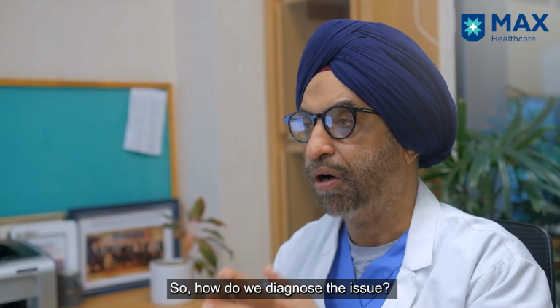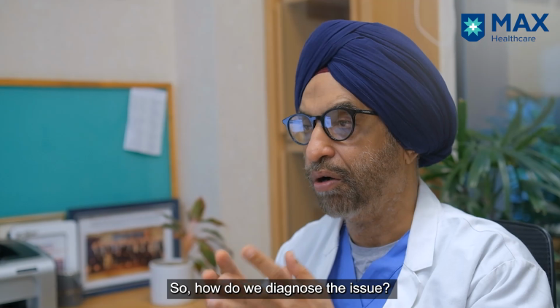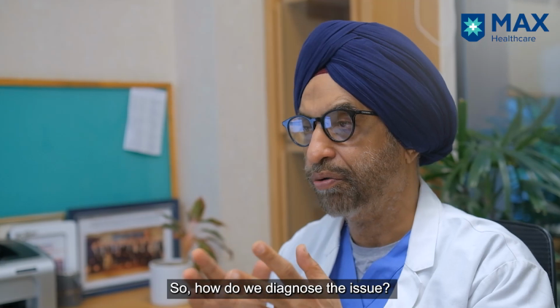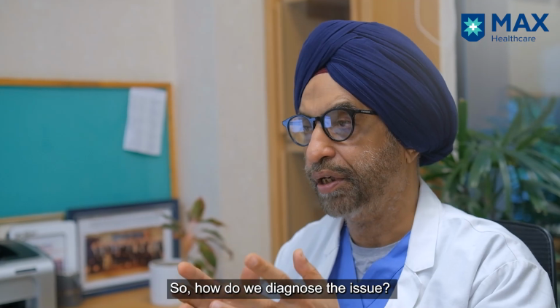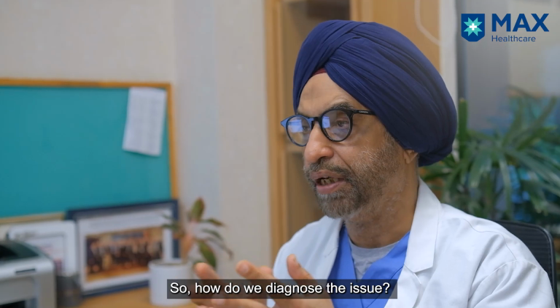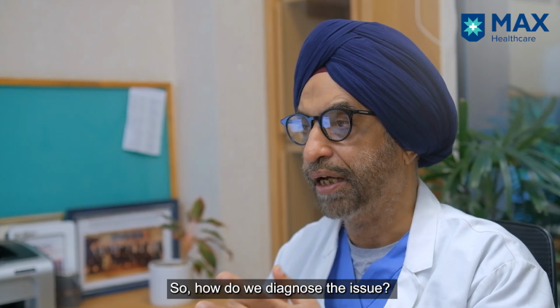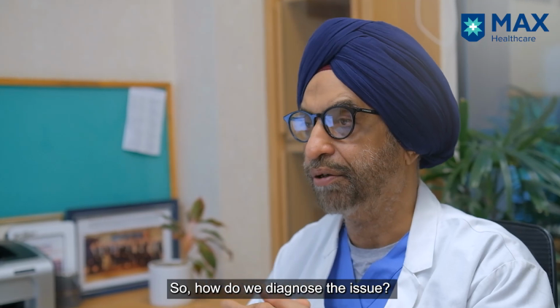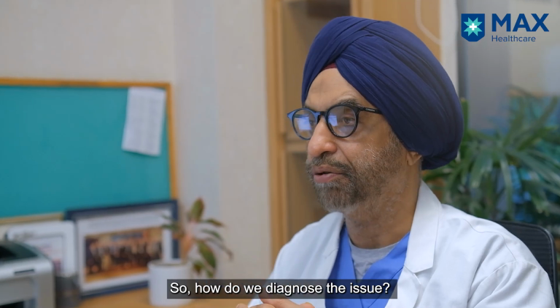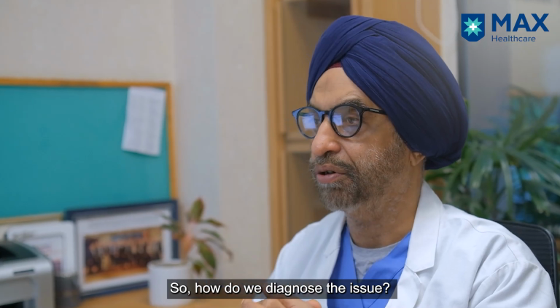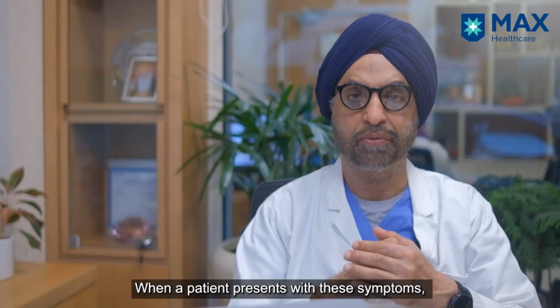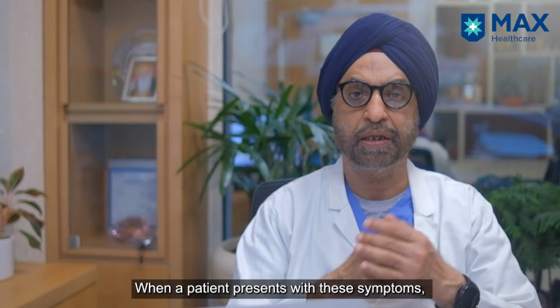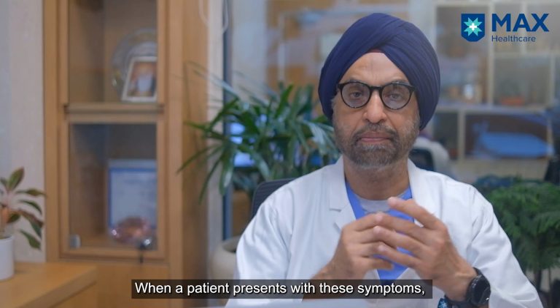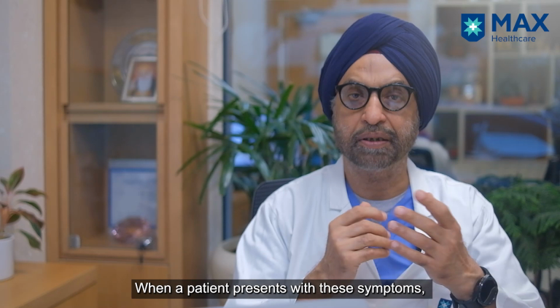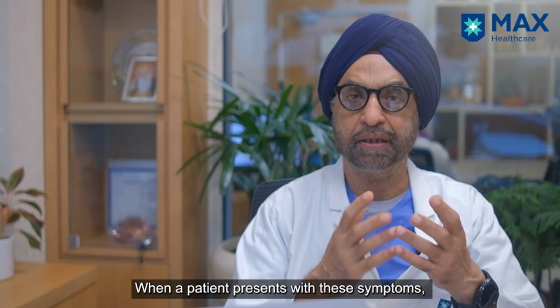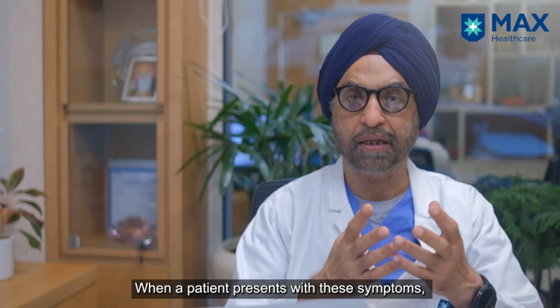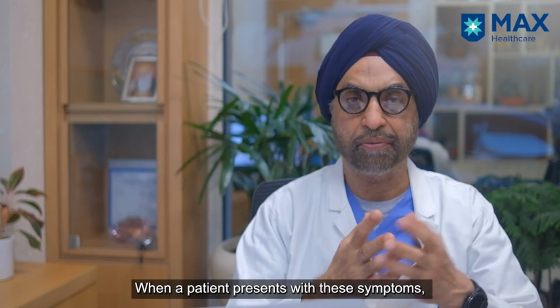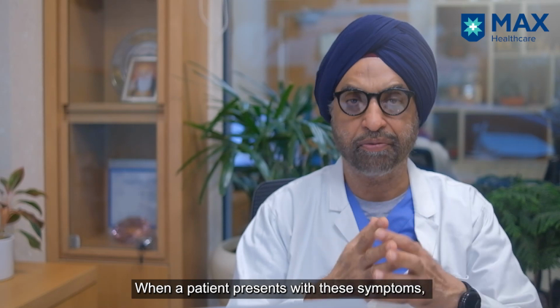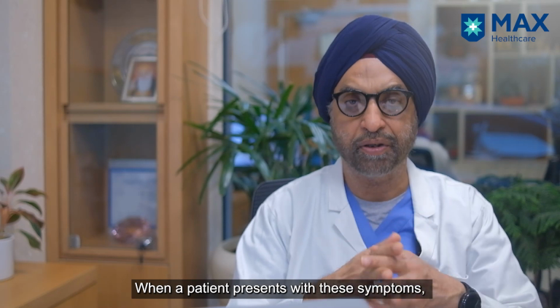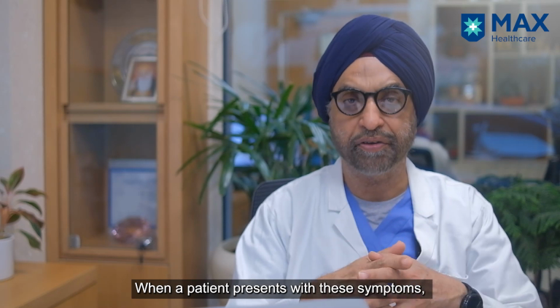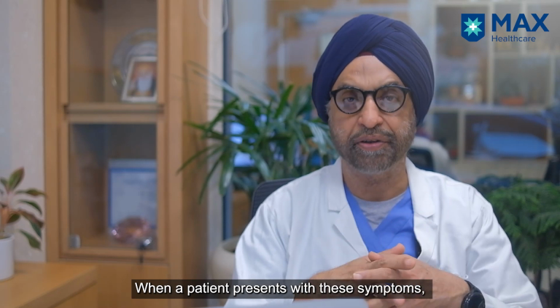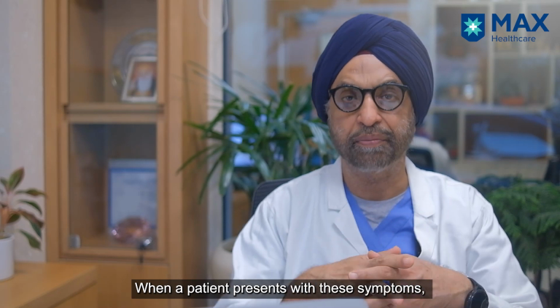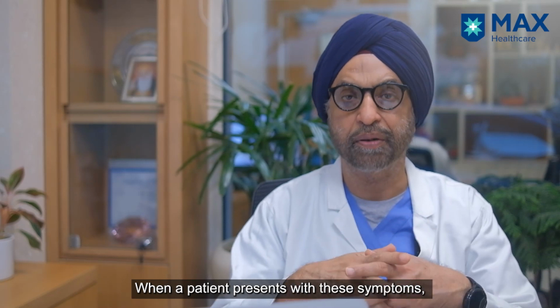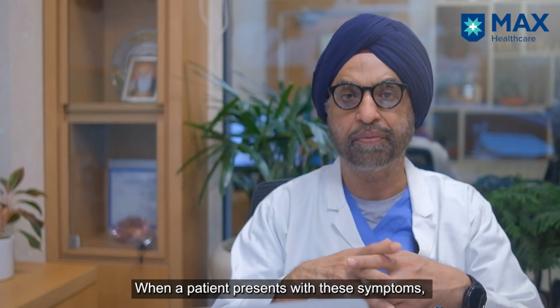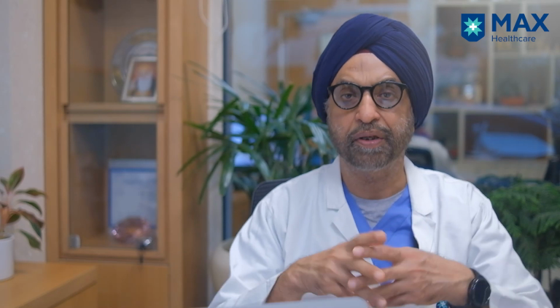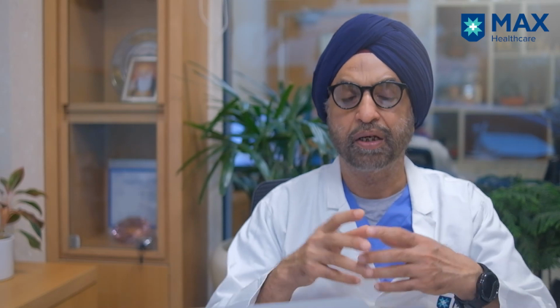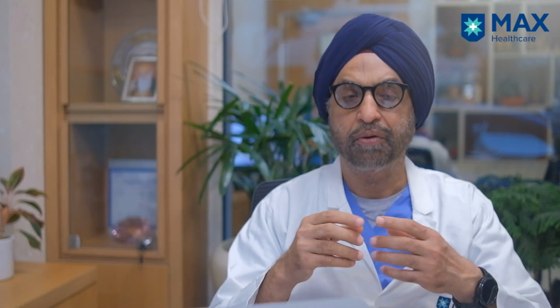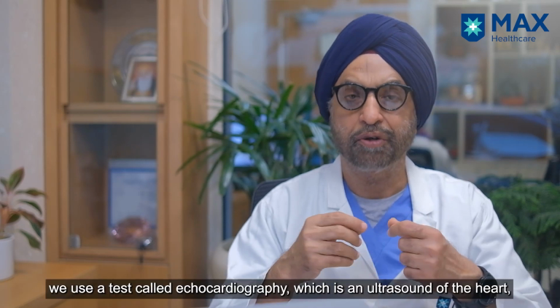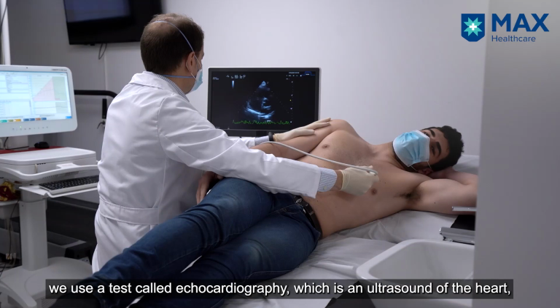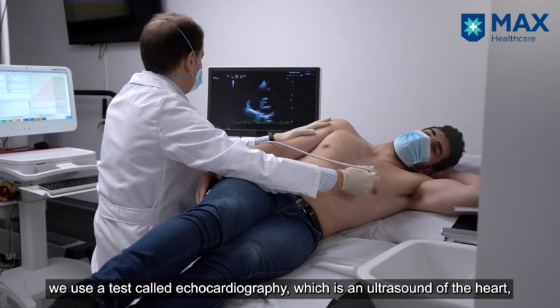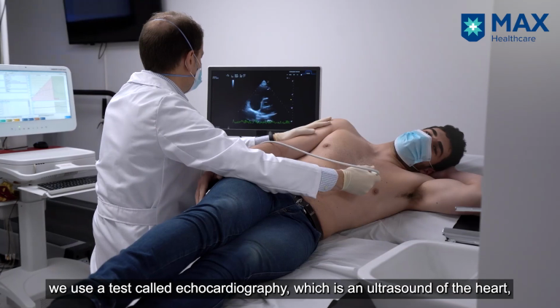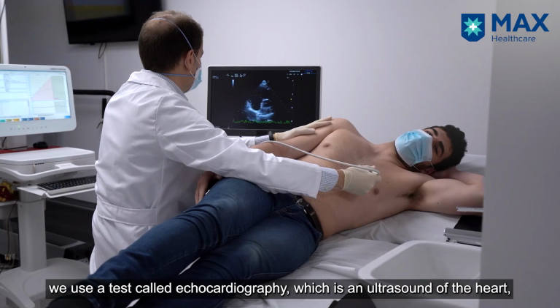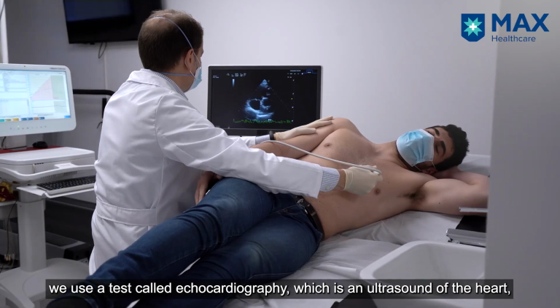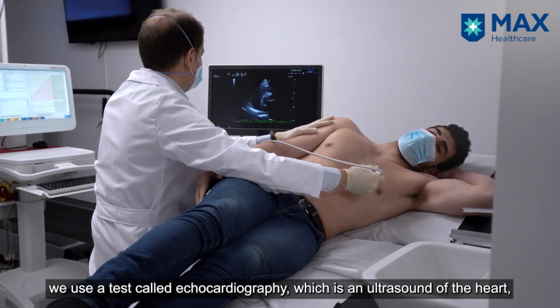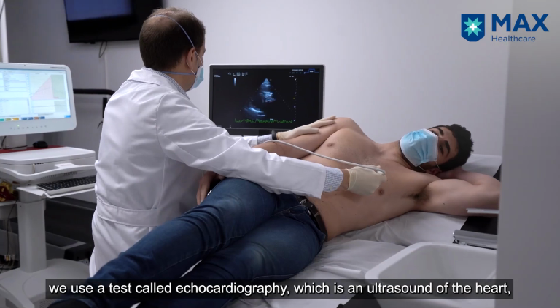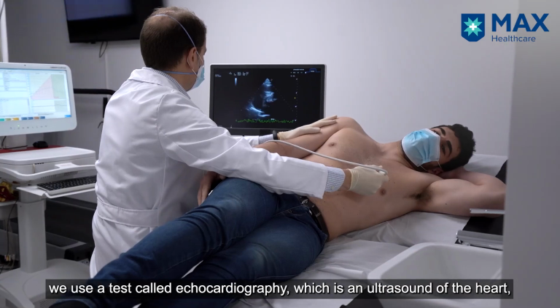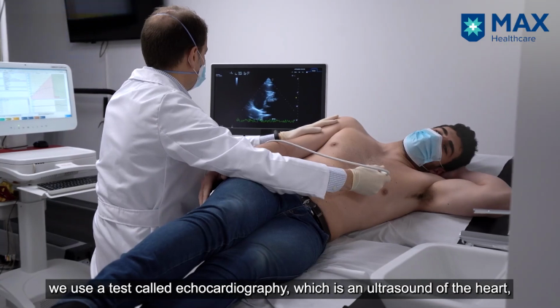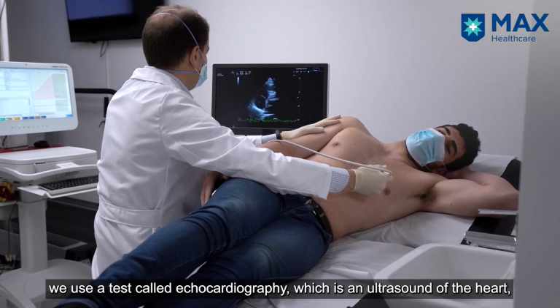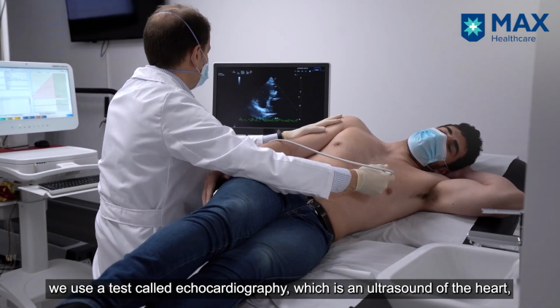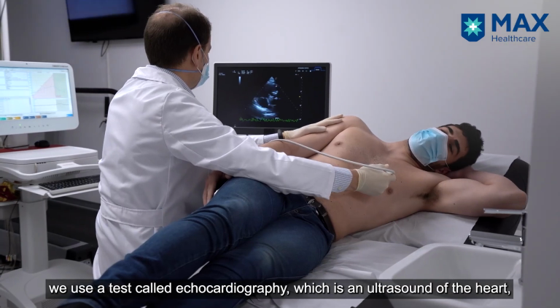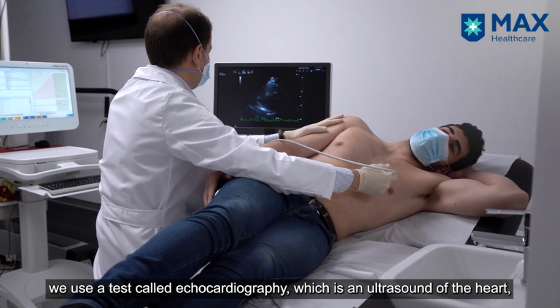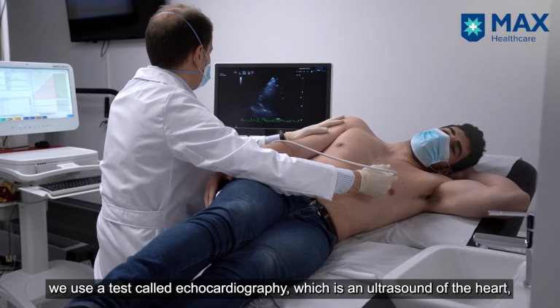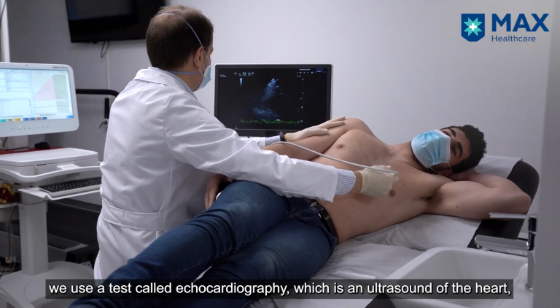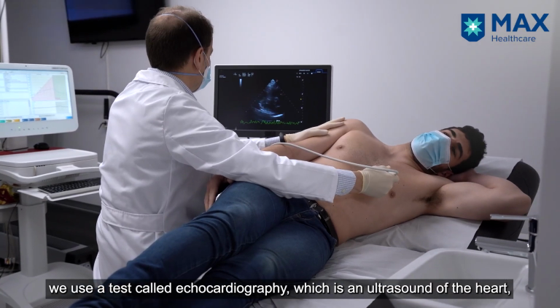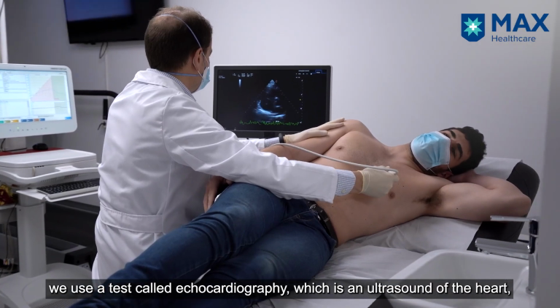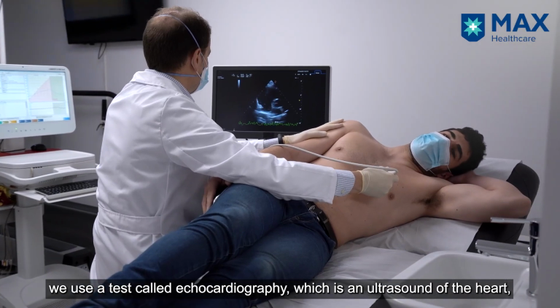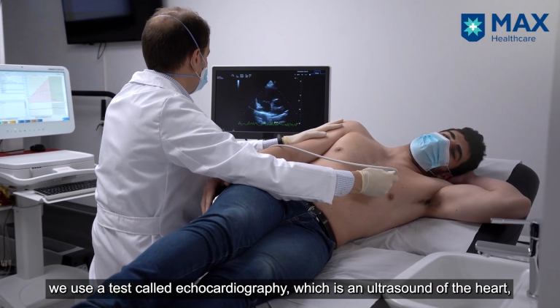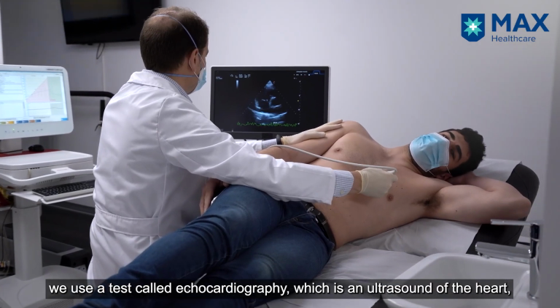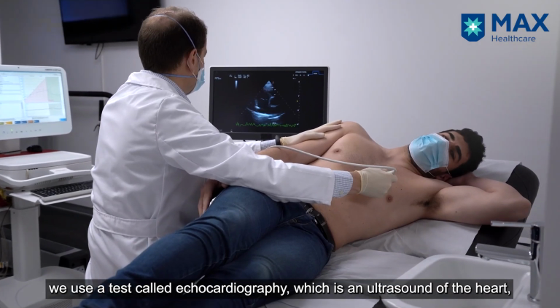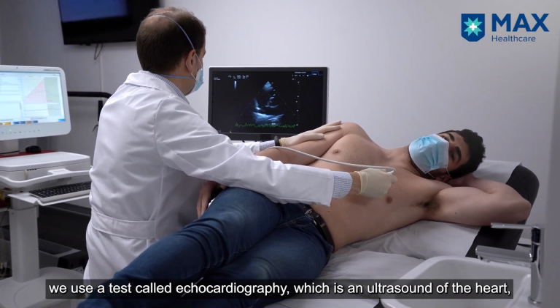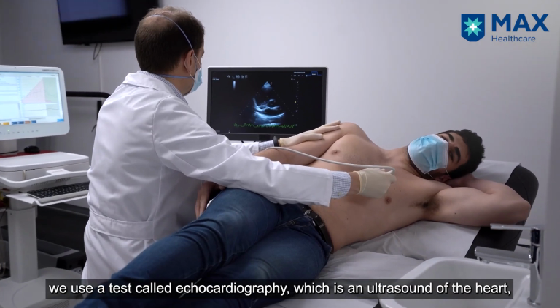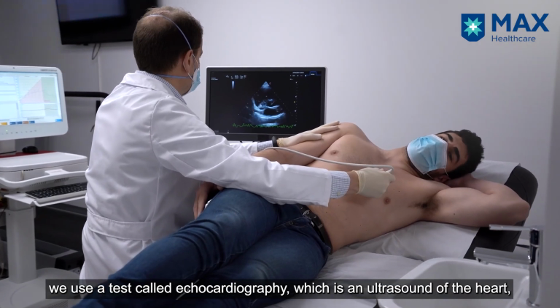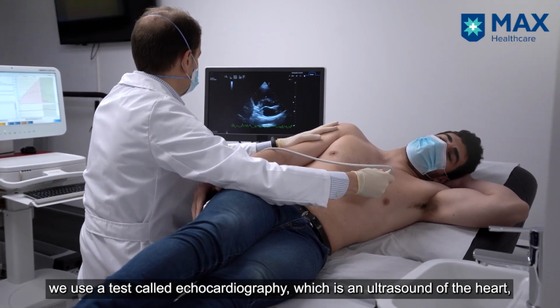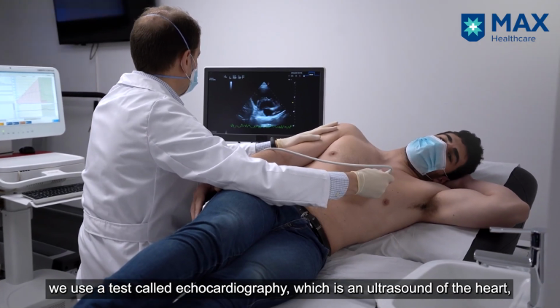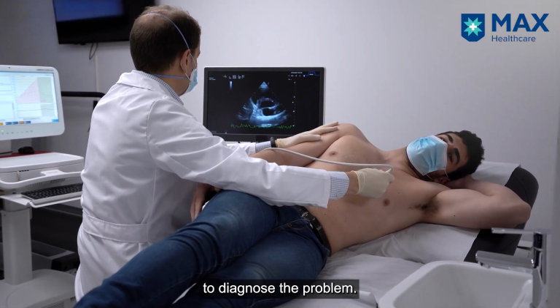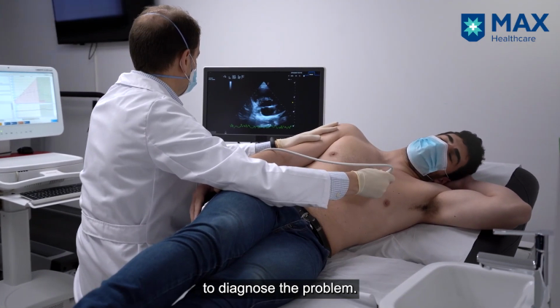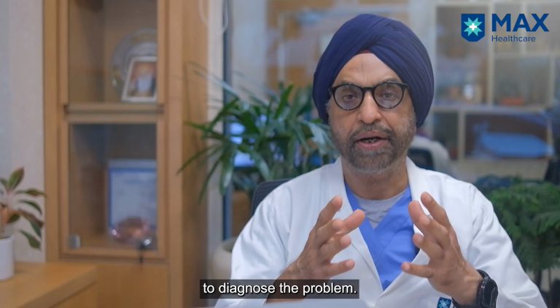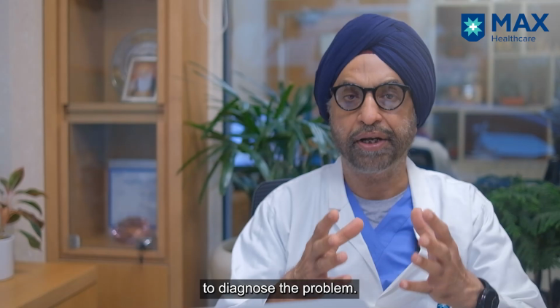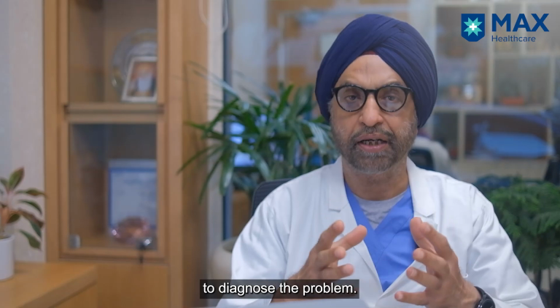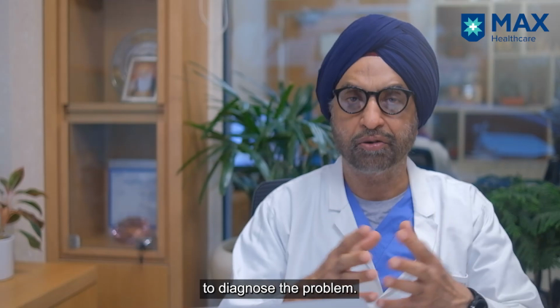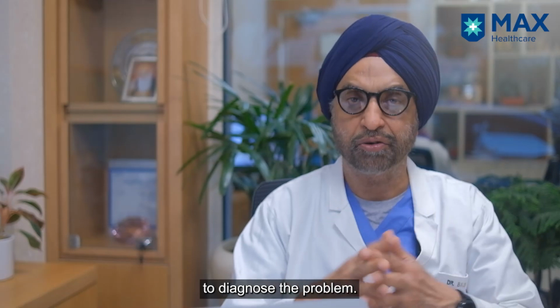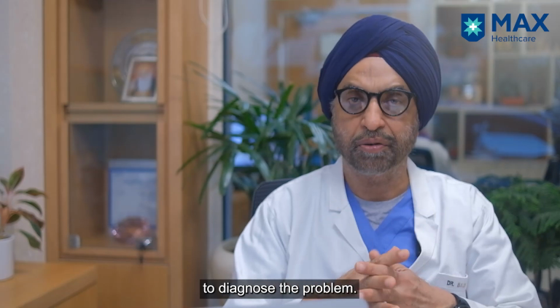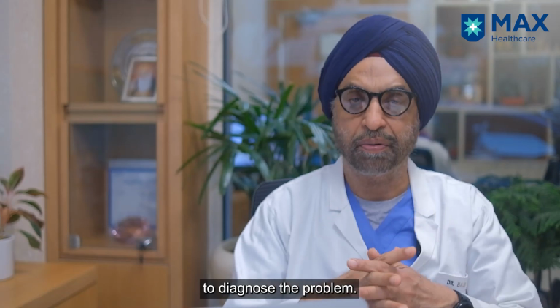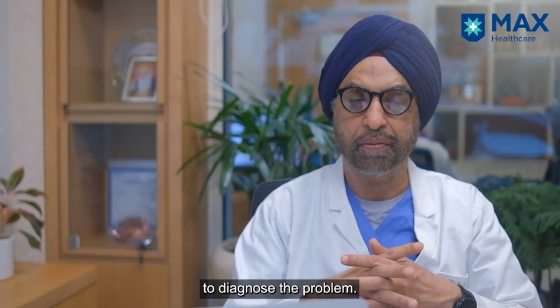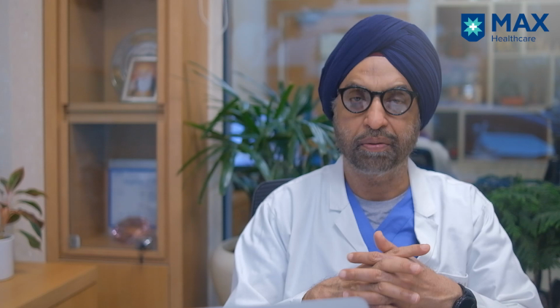When a person comes with these symptoms, we do a test called echocardiography, which is an ultrasound of the heart, to diagnose the problem.